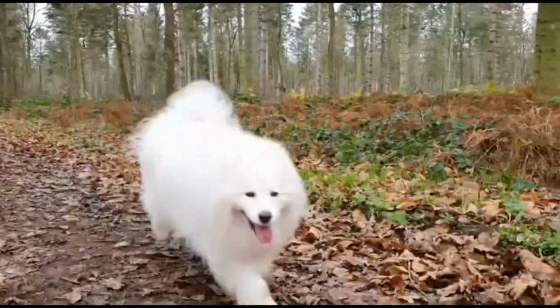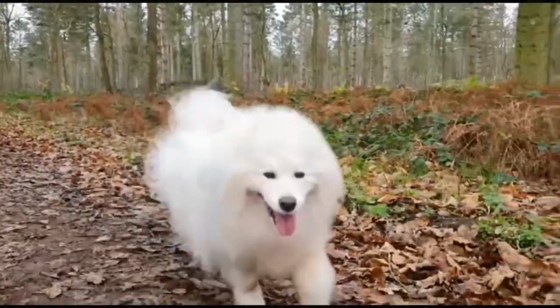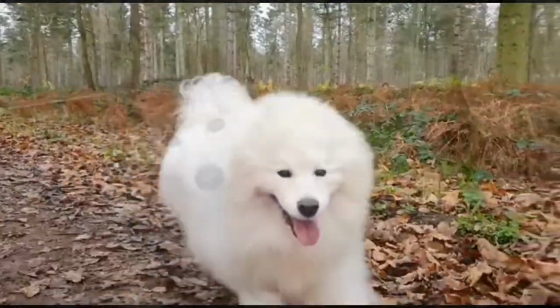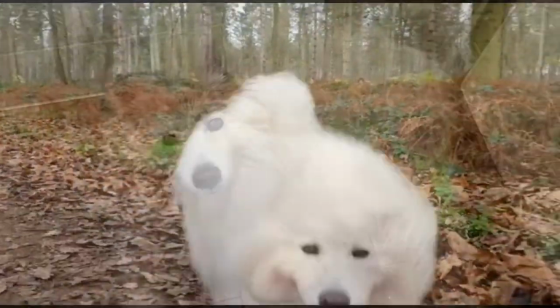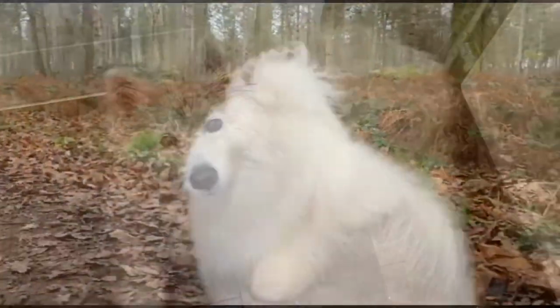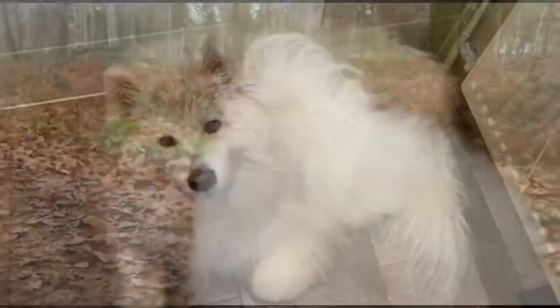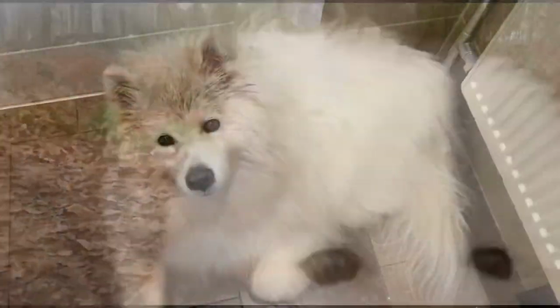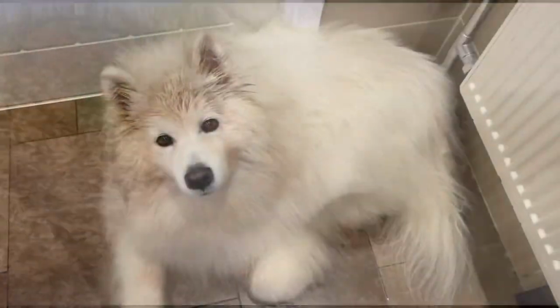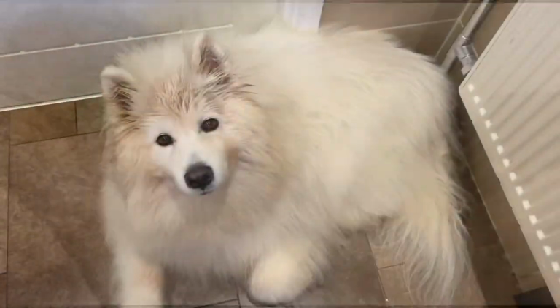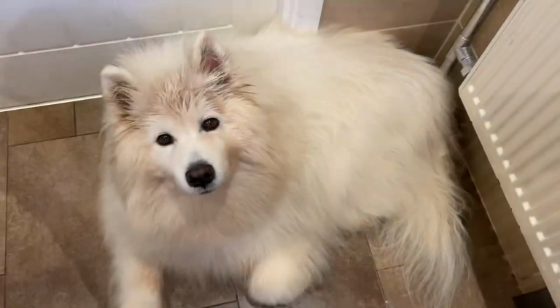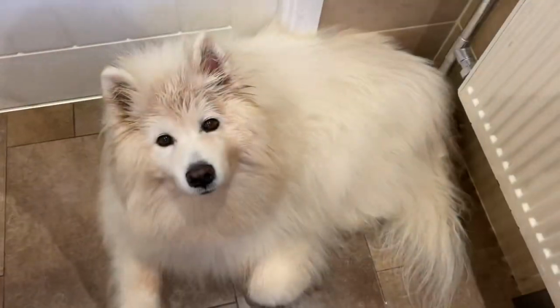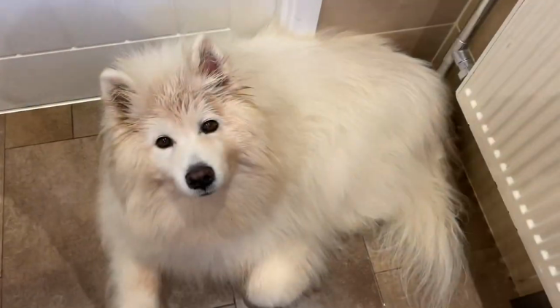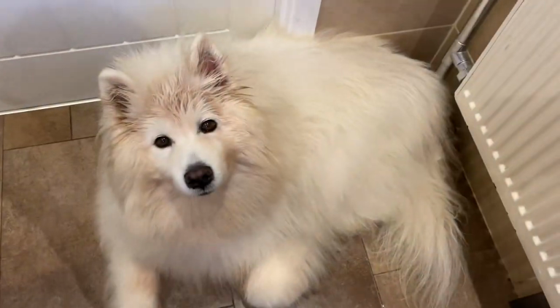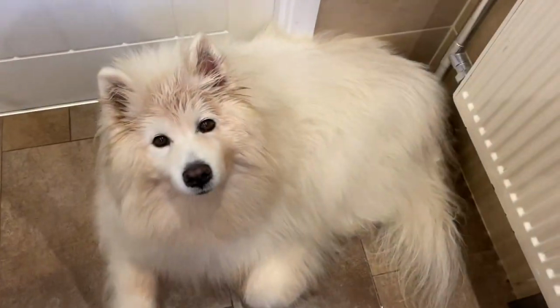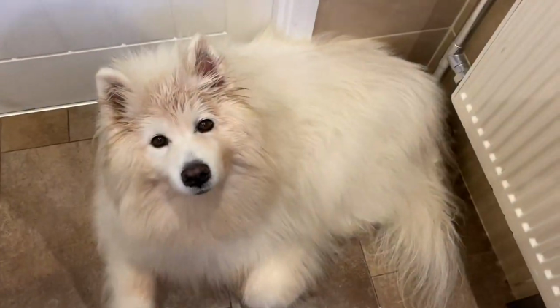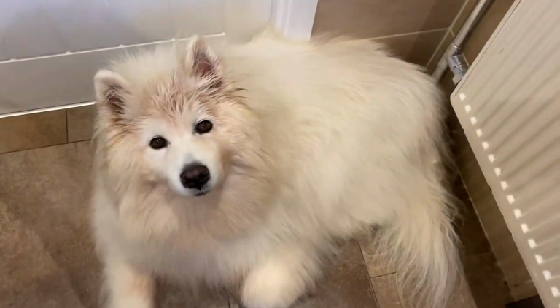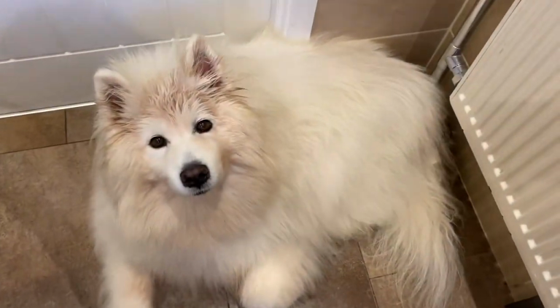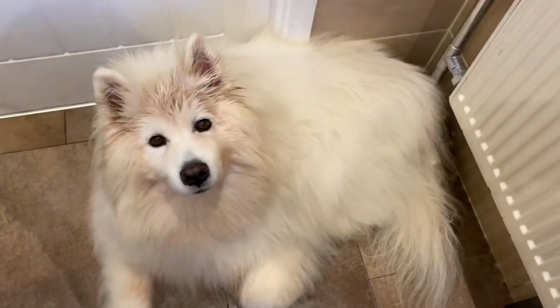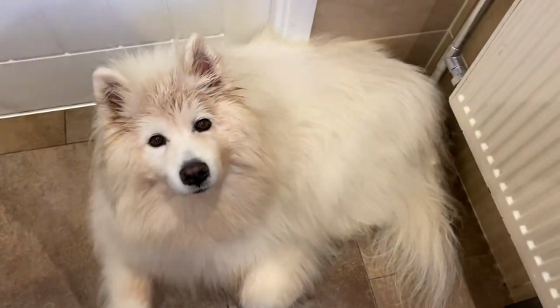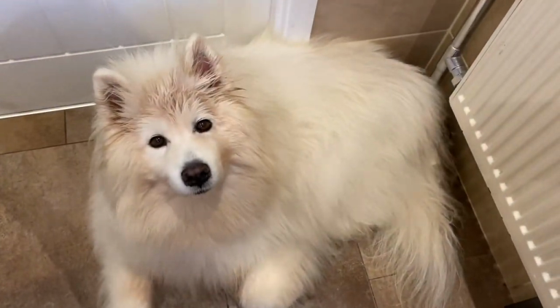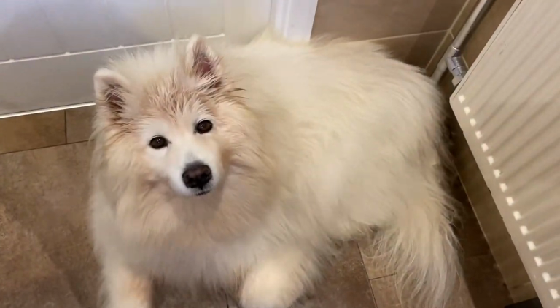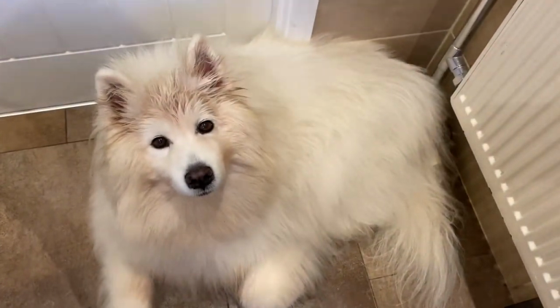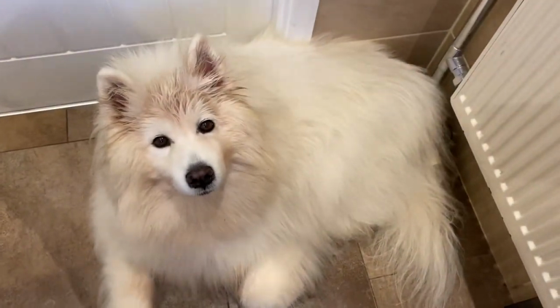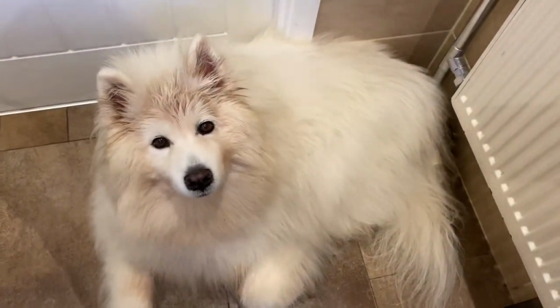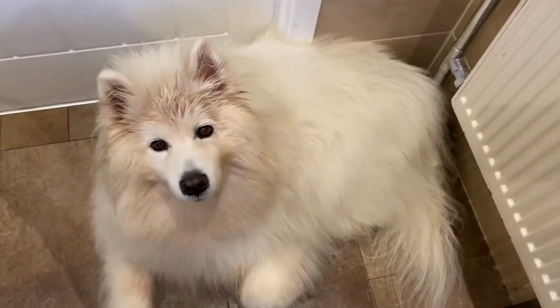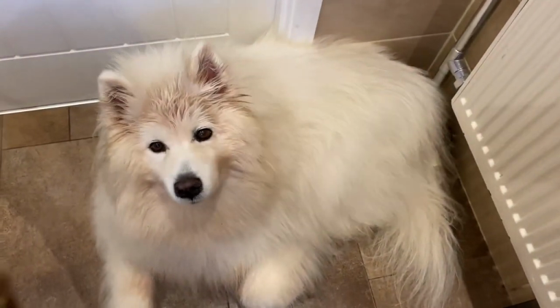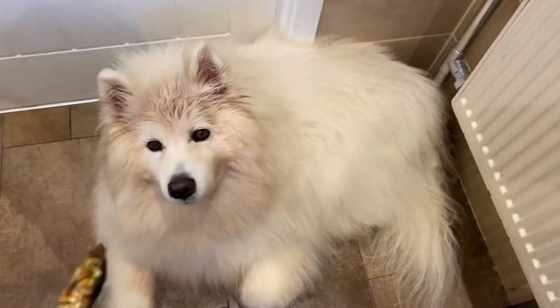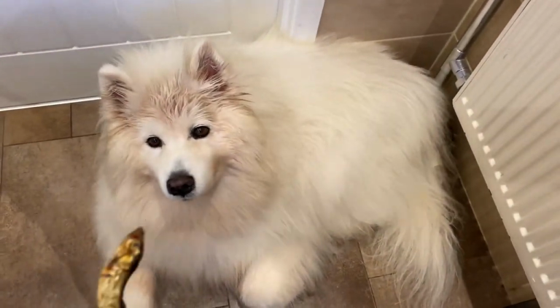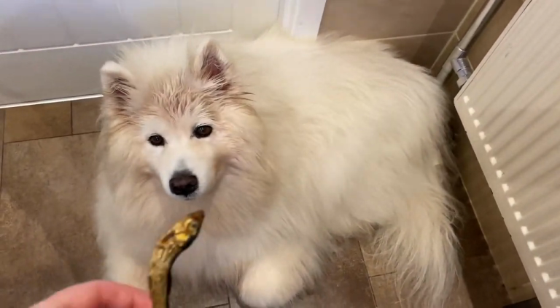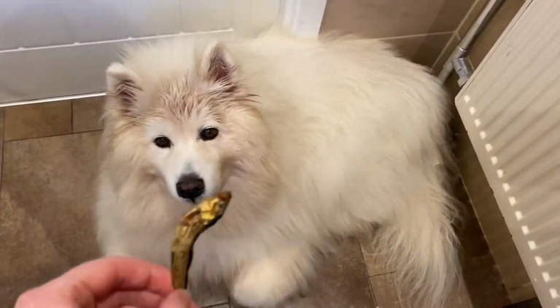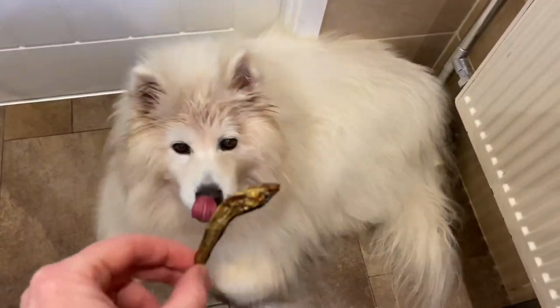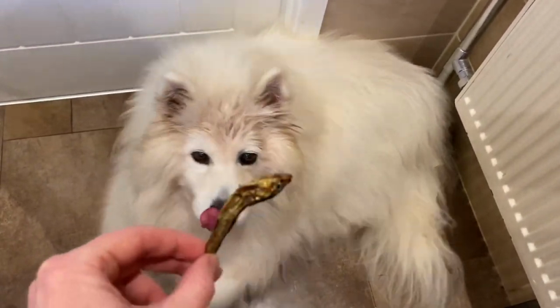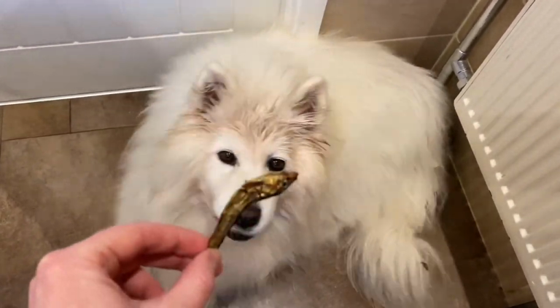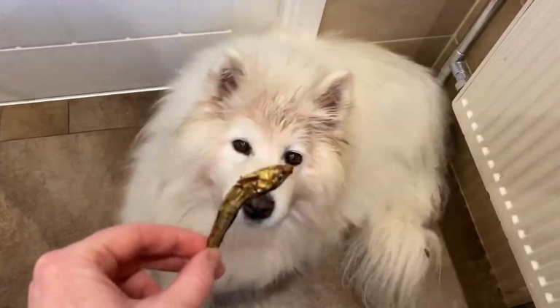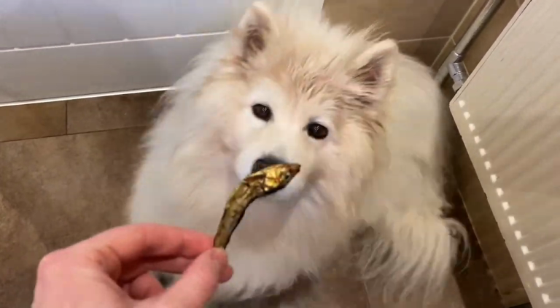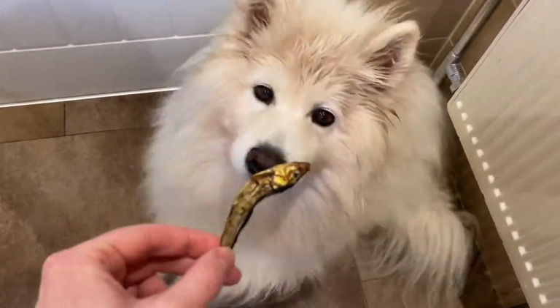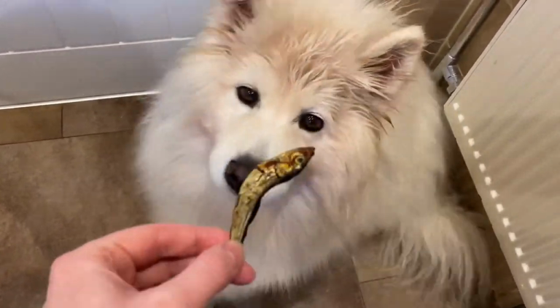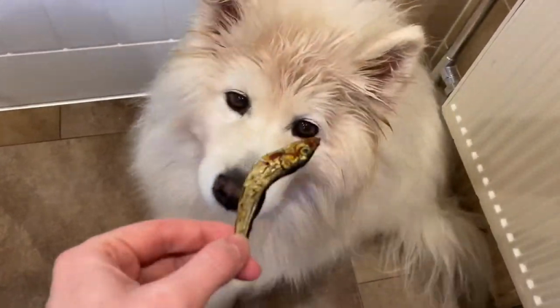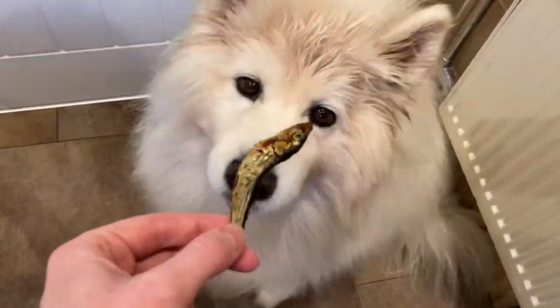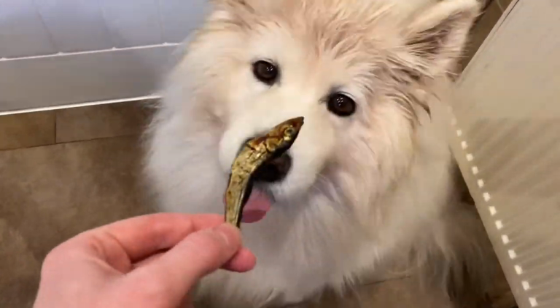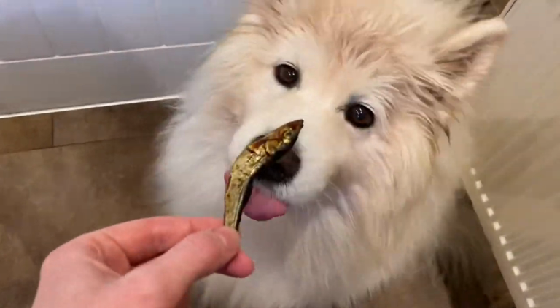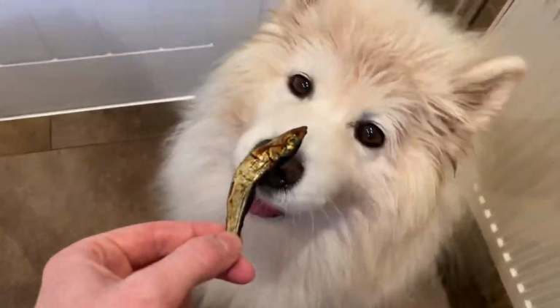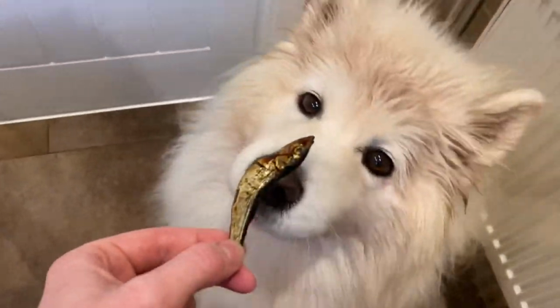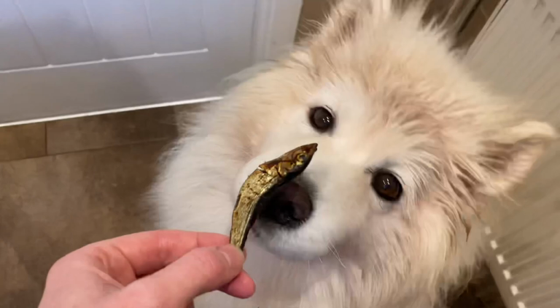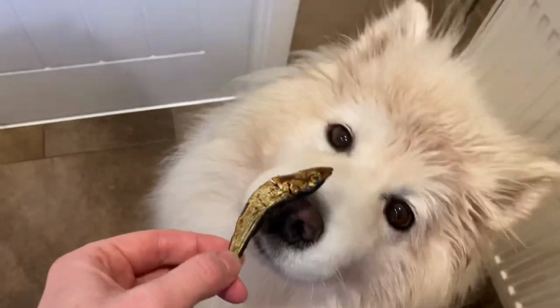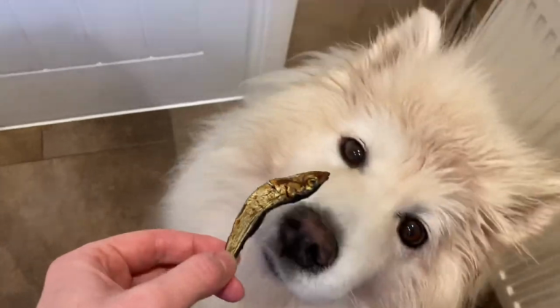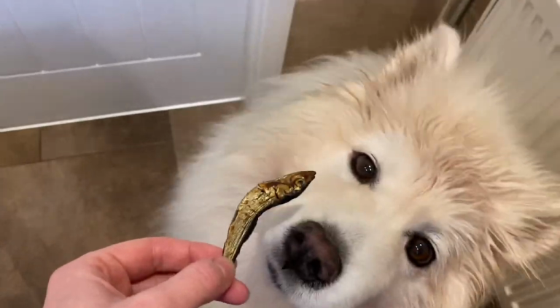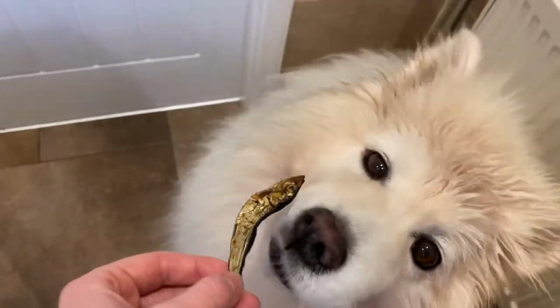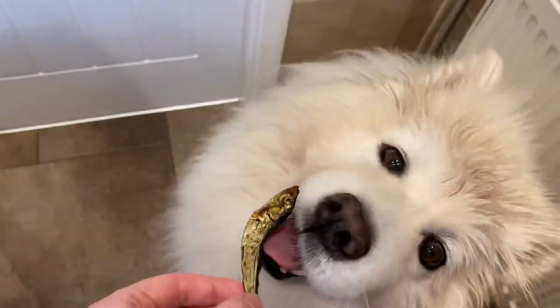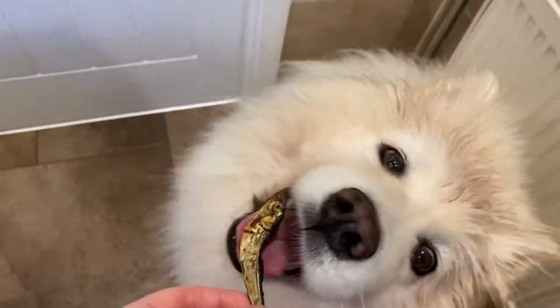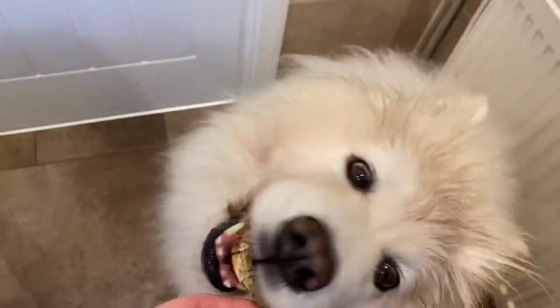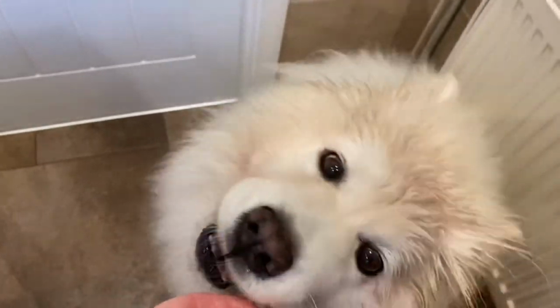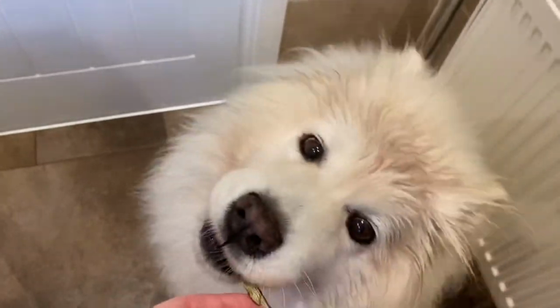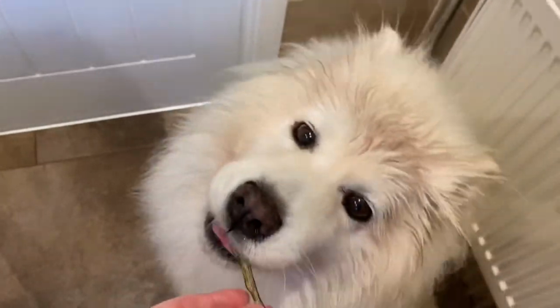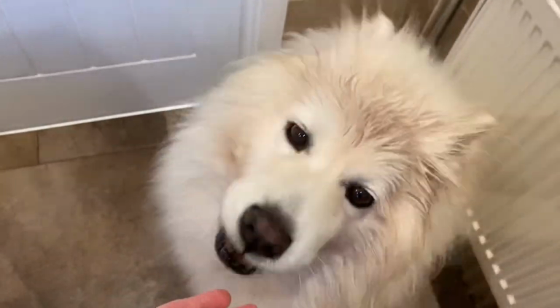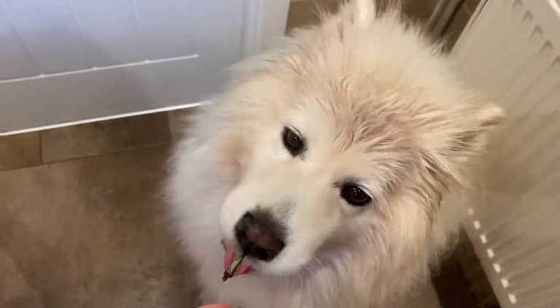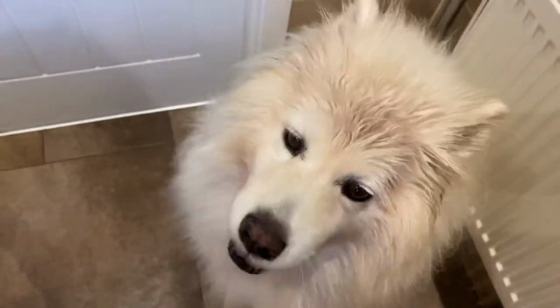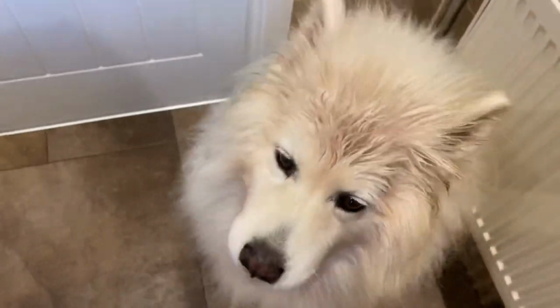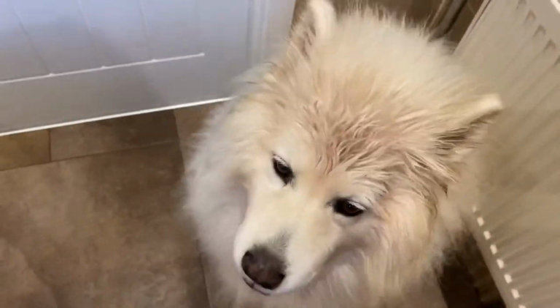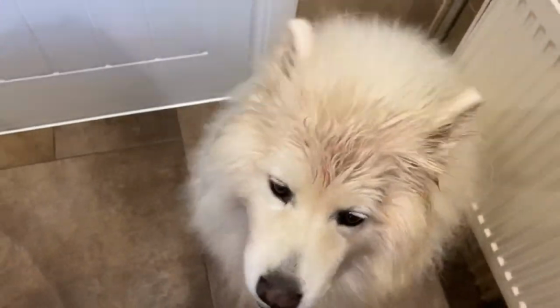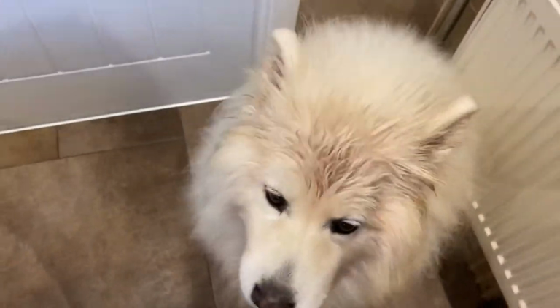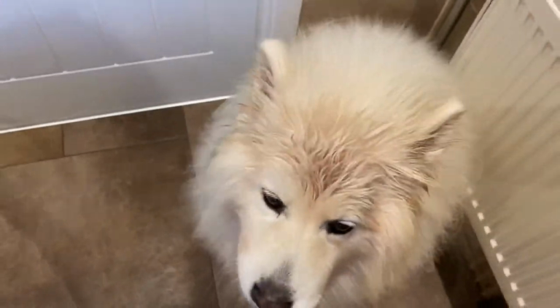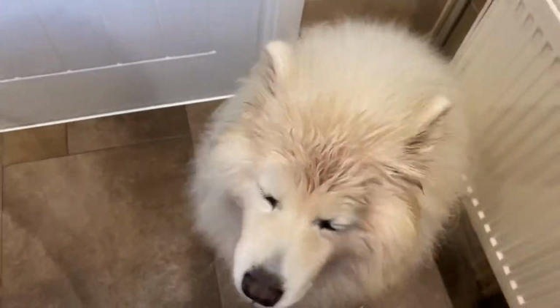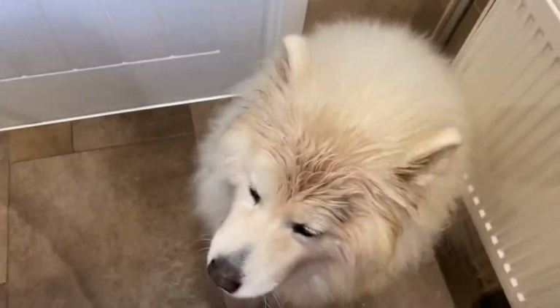Are you ready? I've got some of these sprats — they smell horrible but she loves them.